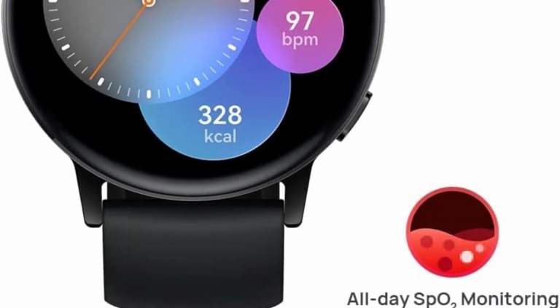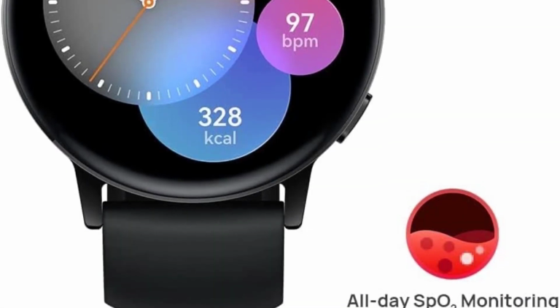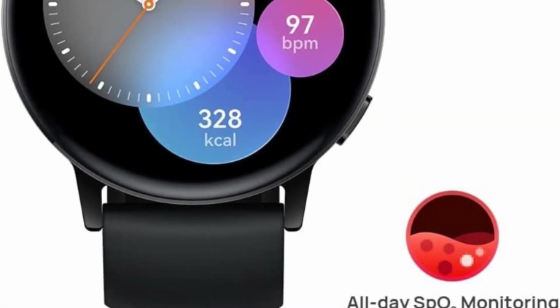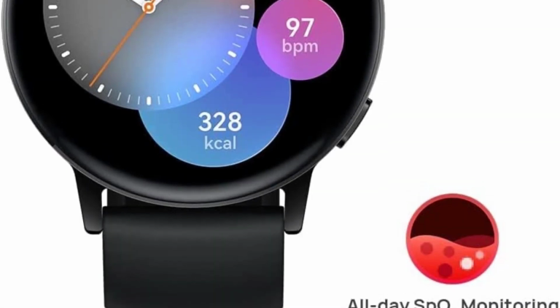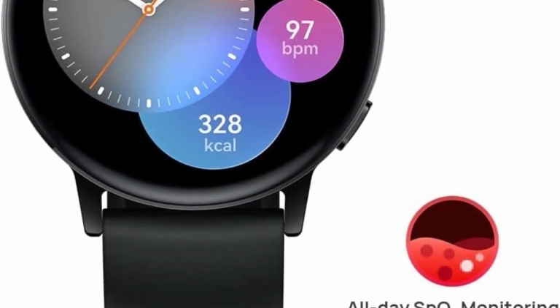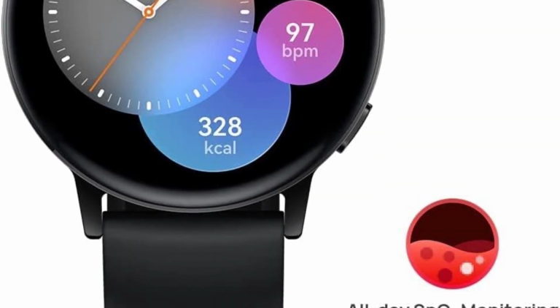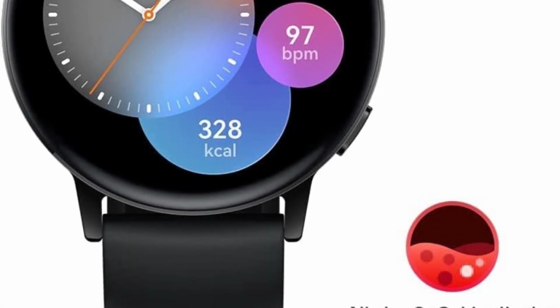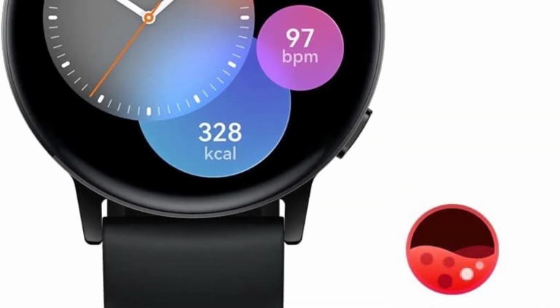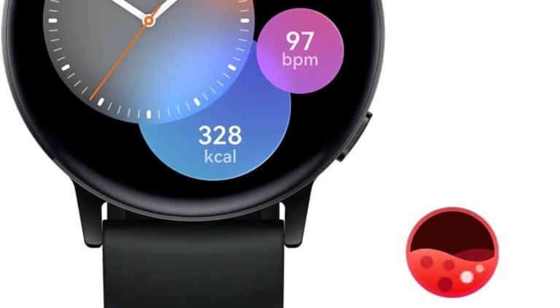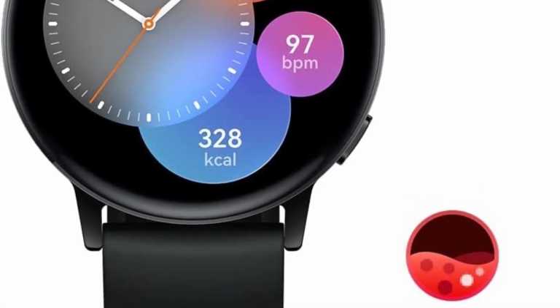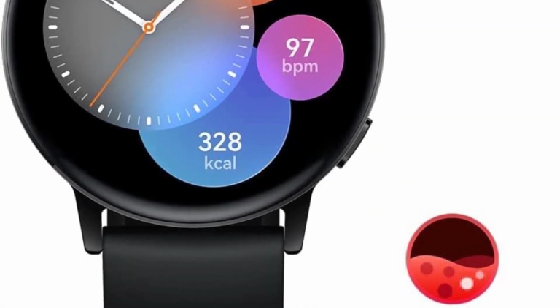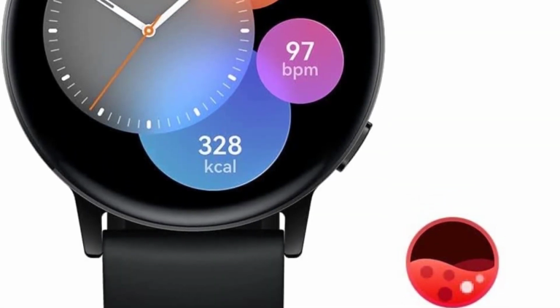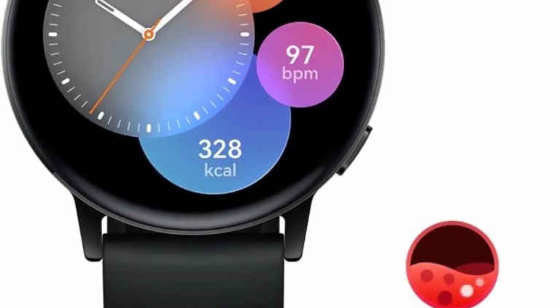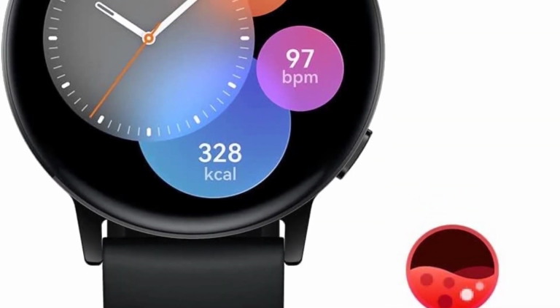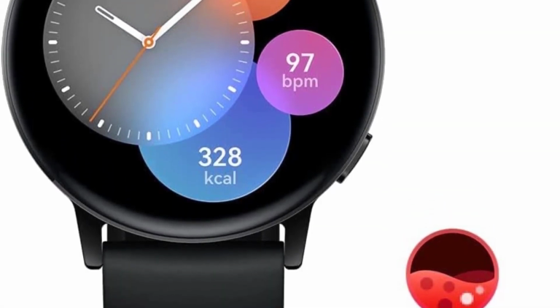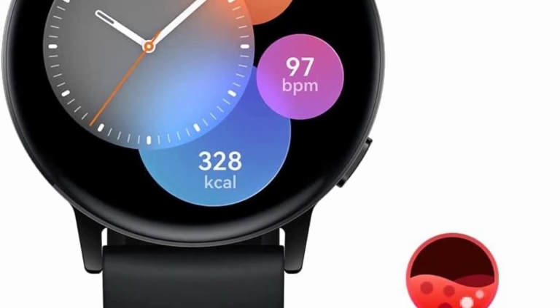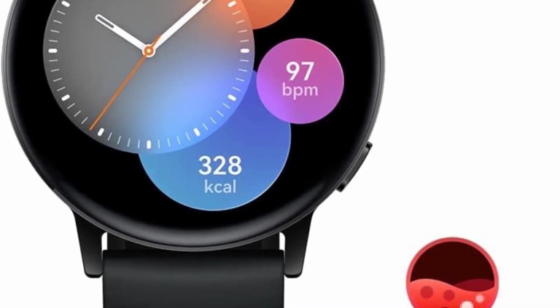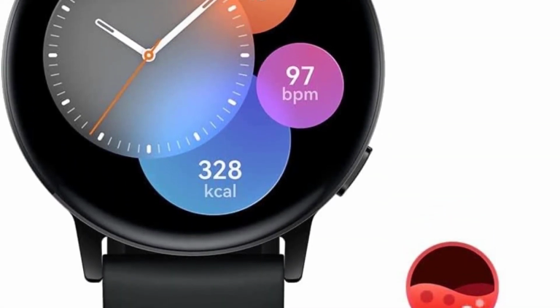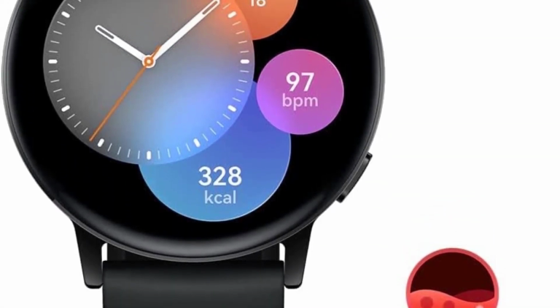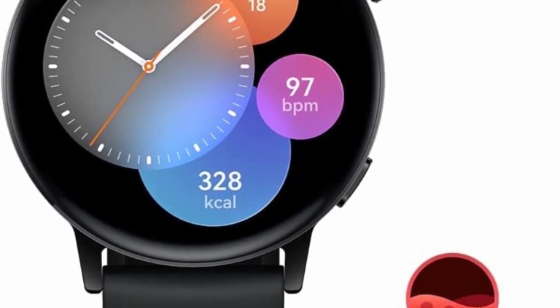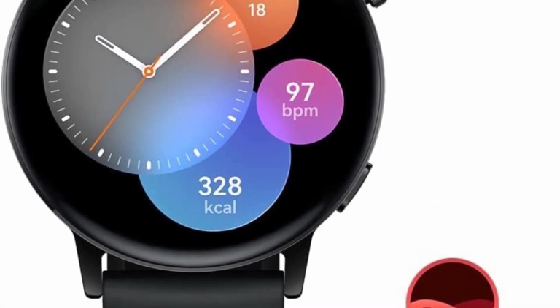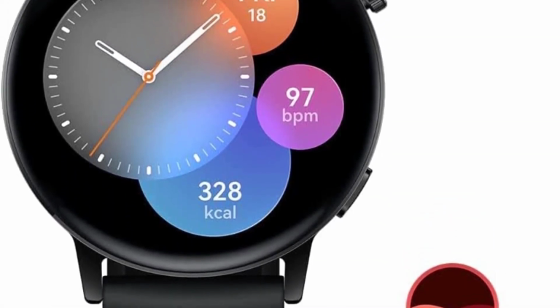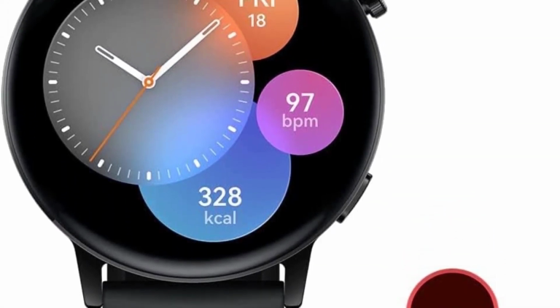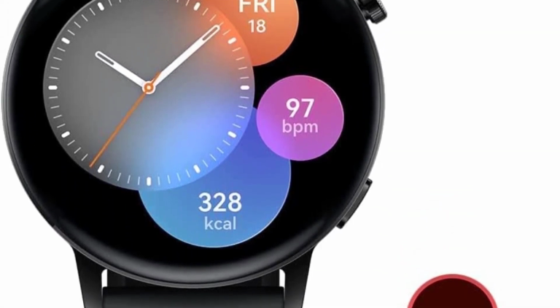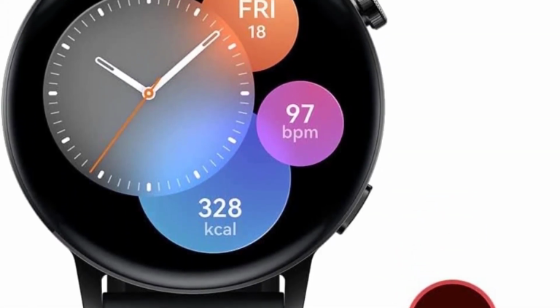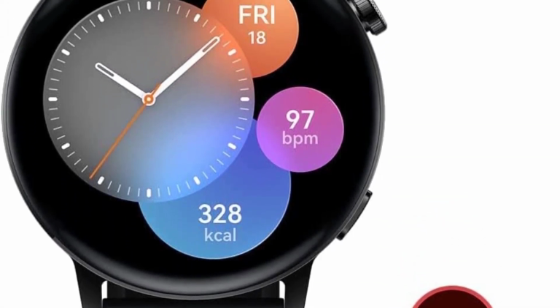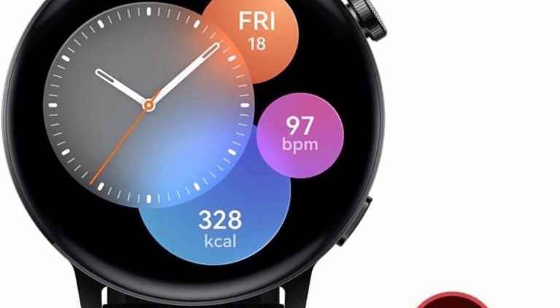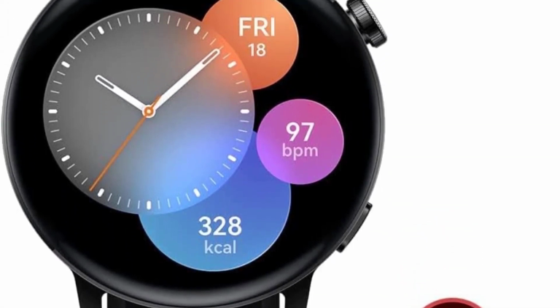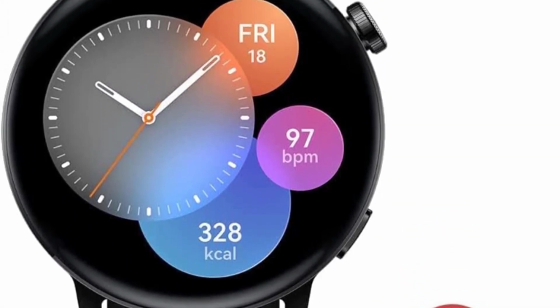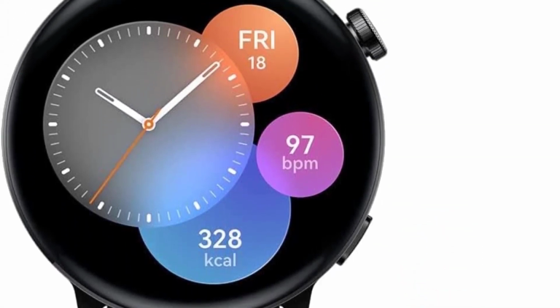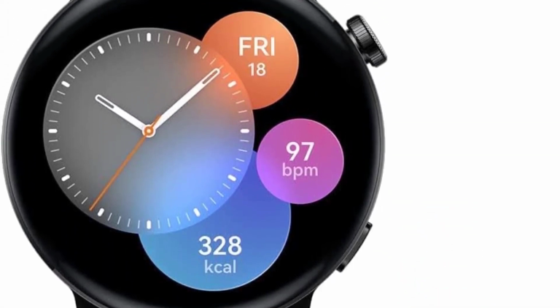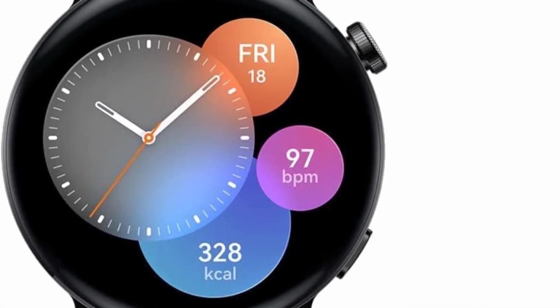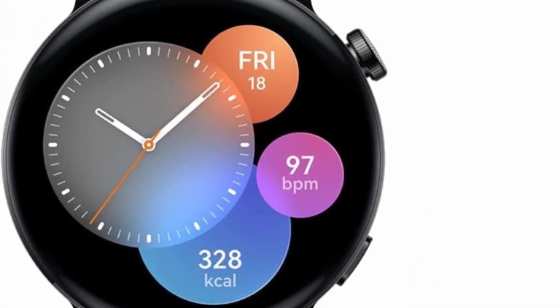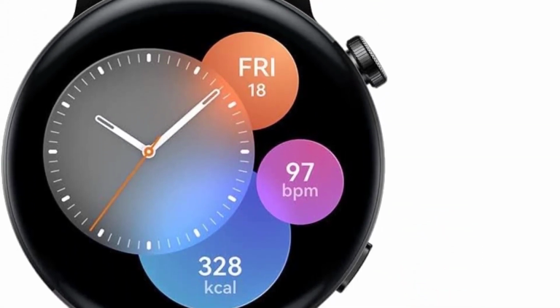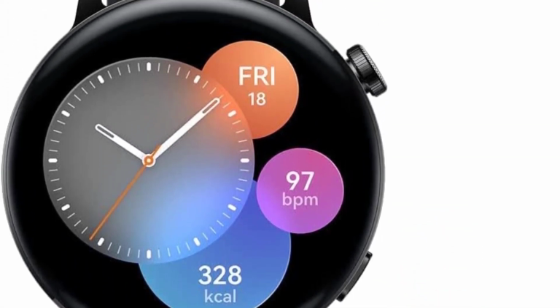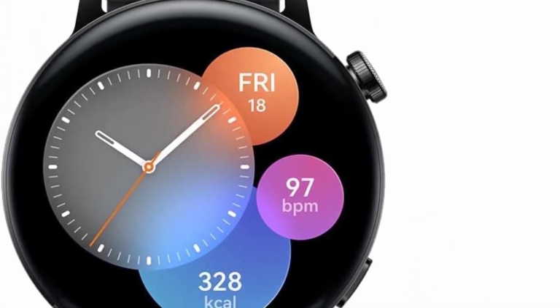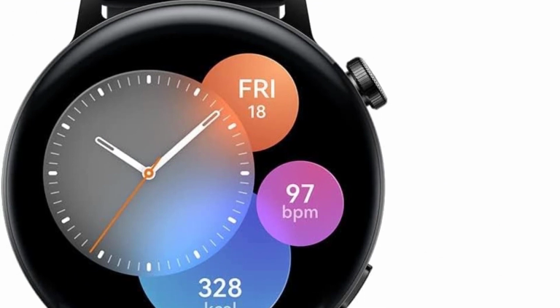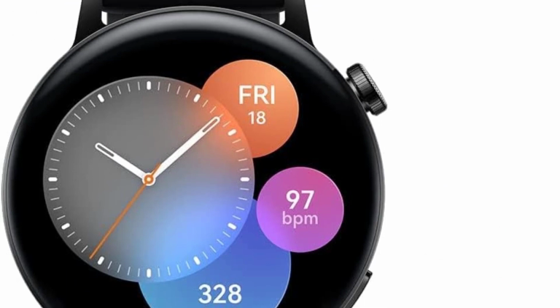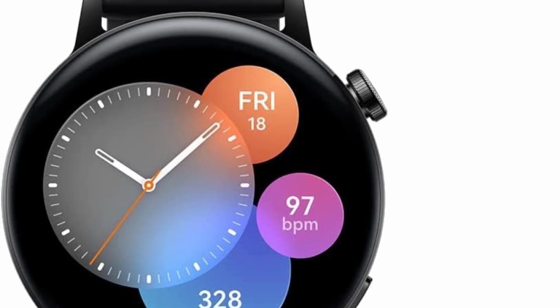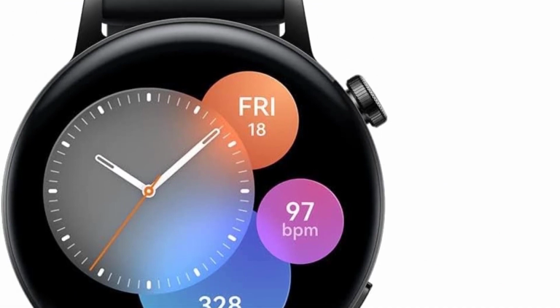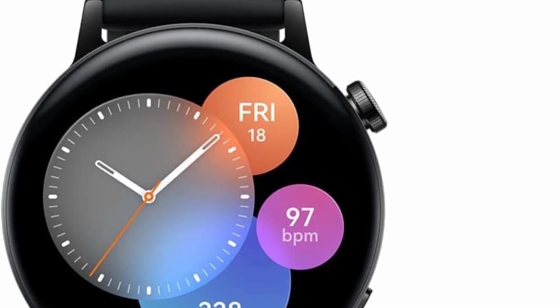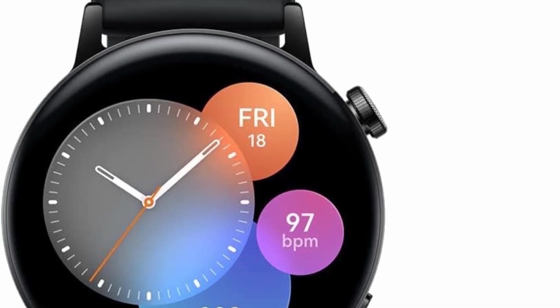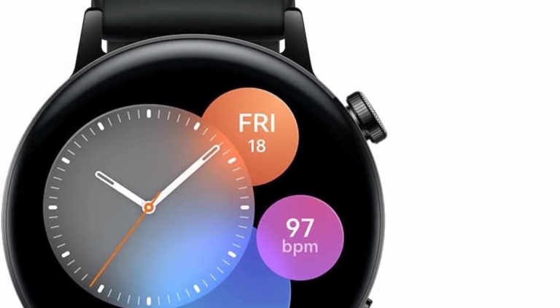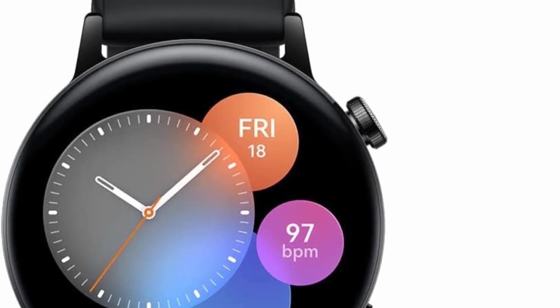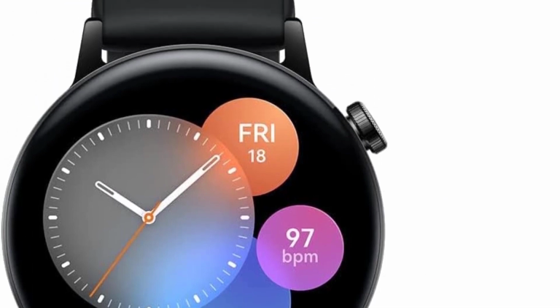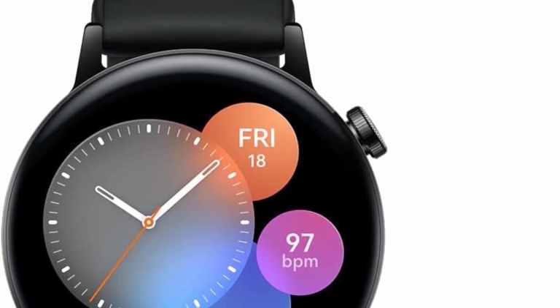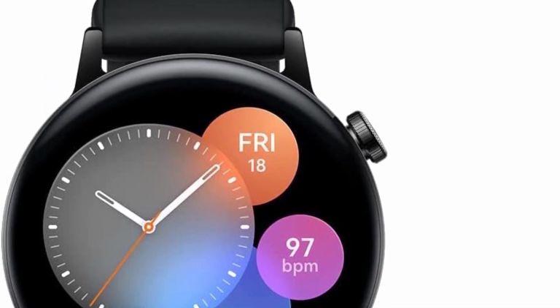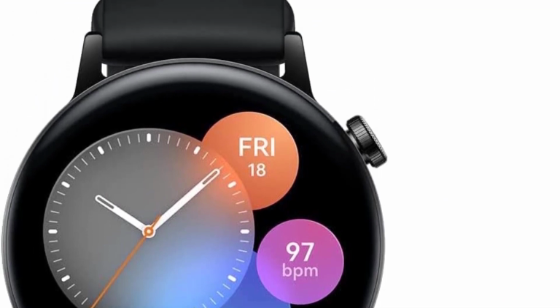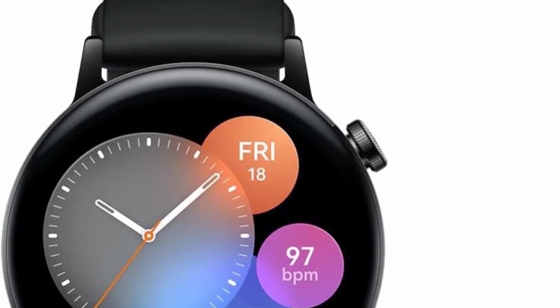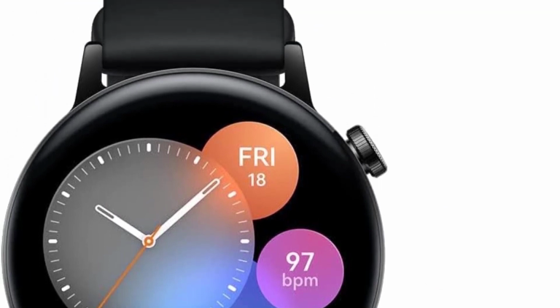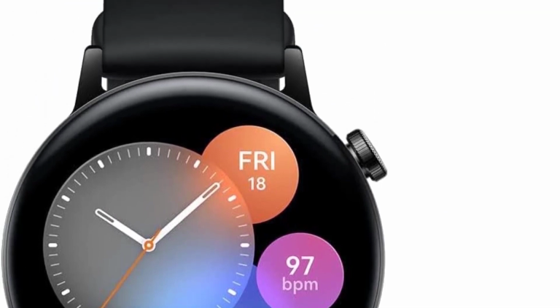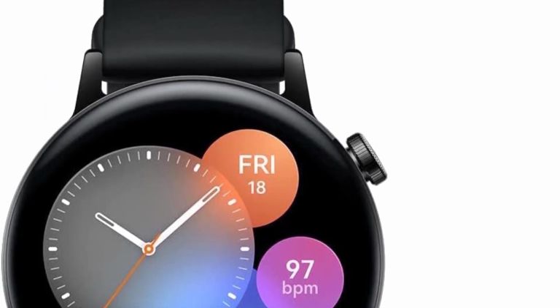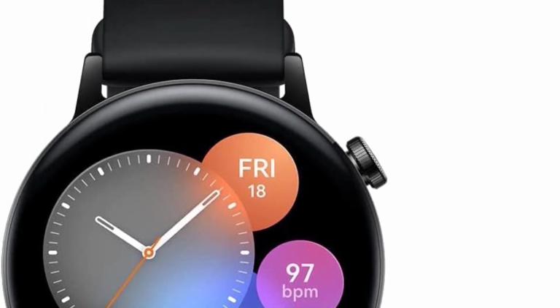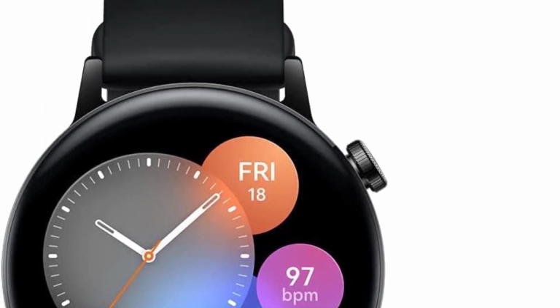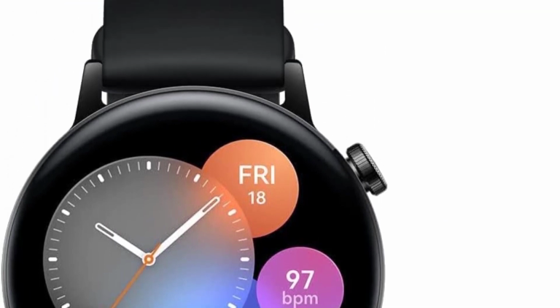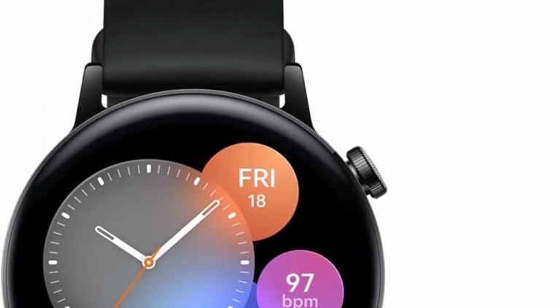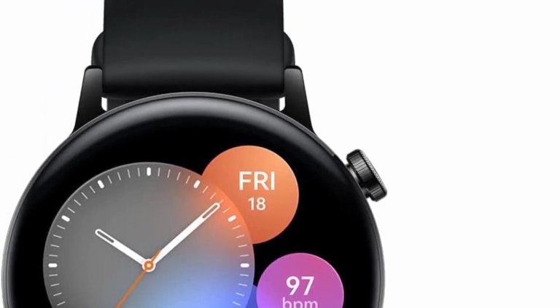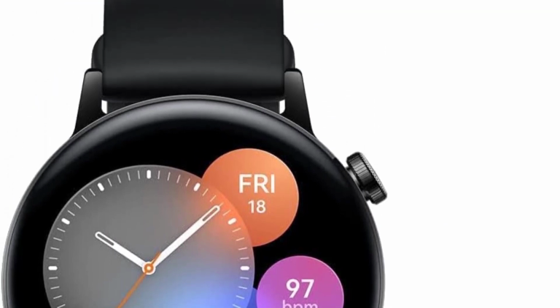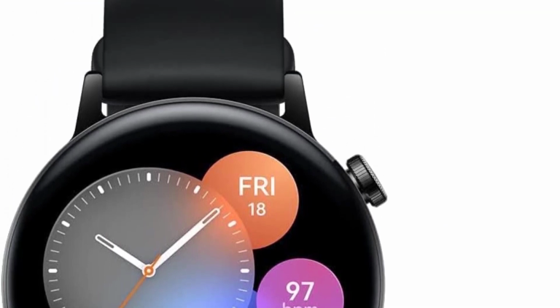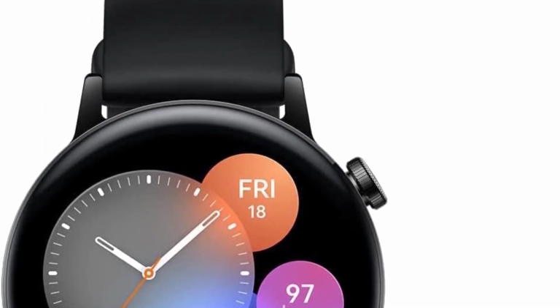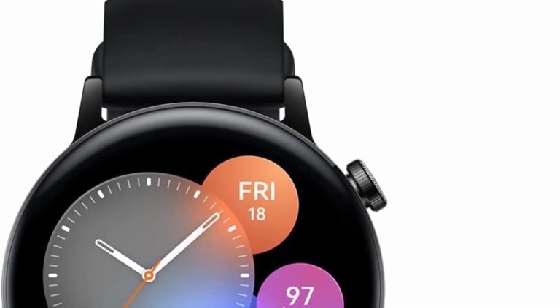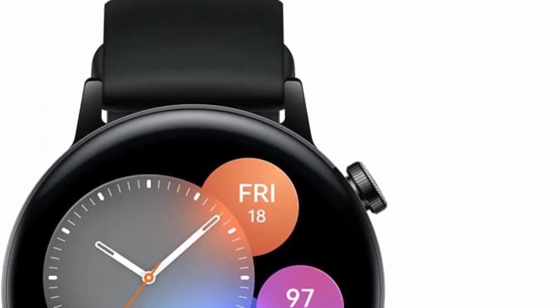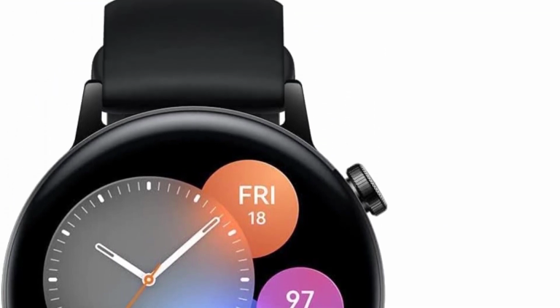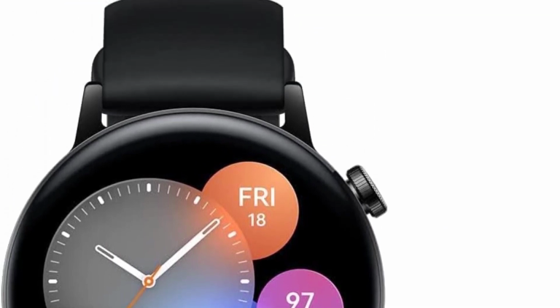Style-wise, it sits somewhere between the Samsung Galaxy Watch 5 and the Google Pixel Watch, but is significantly more affordable than both.